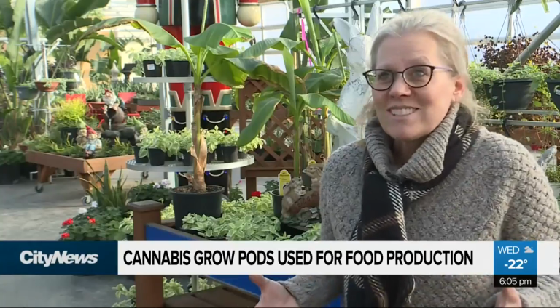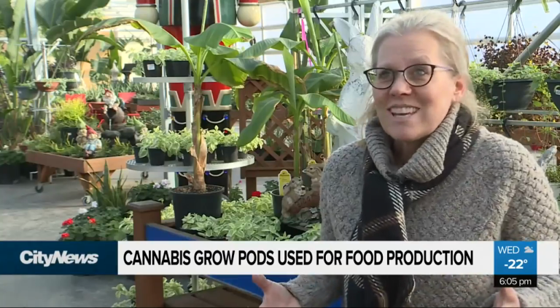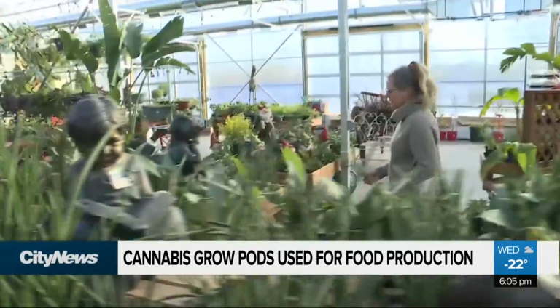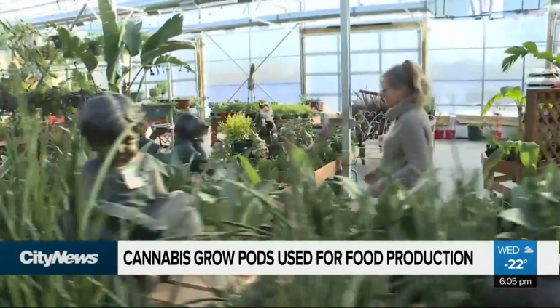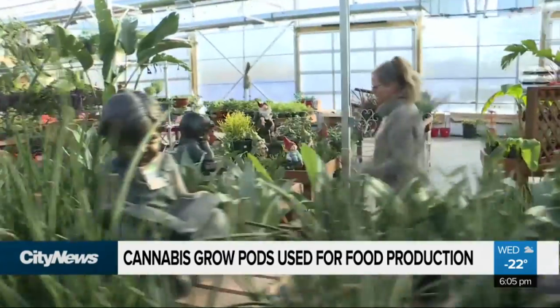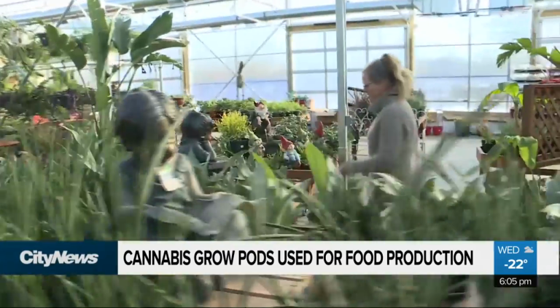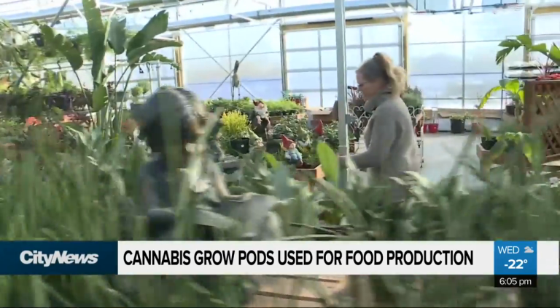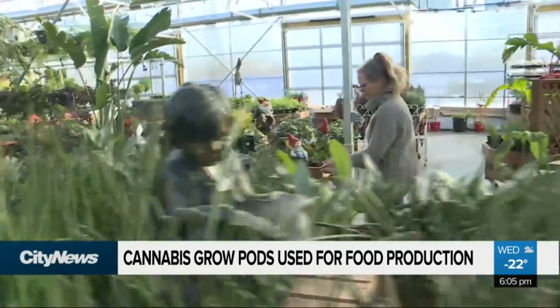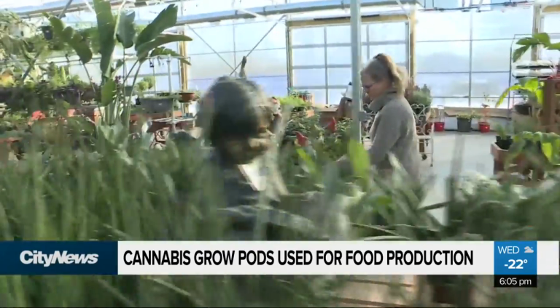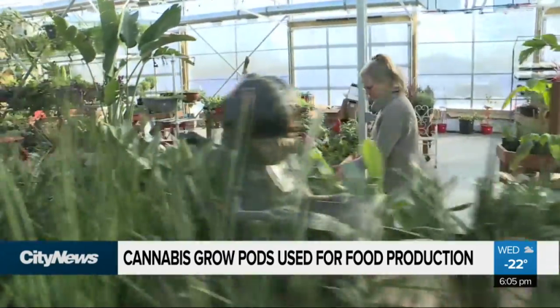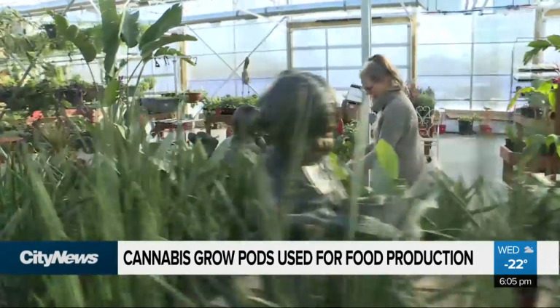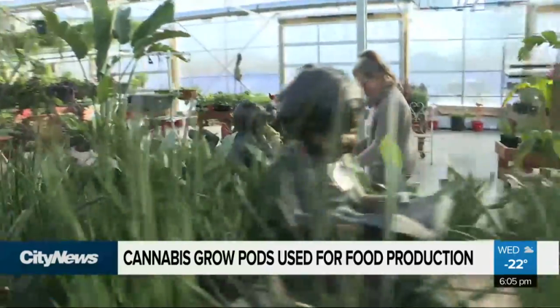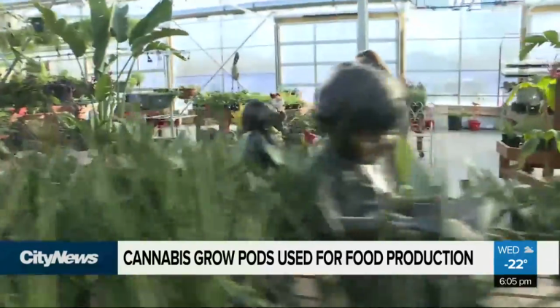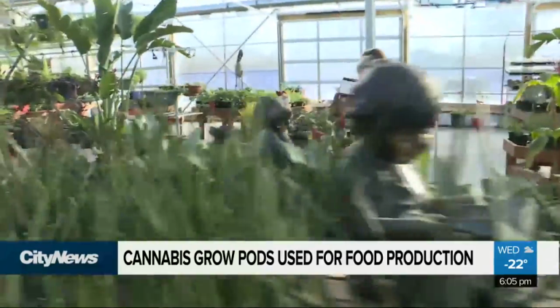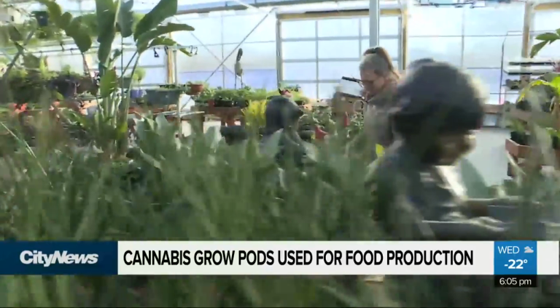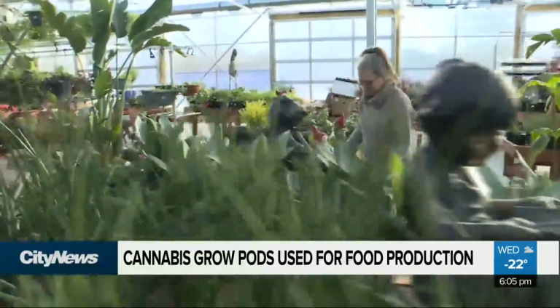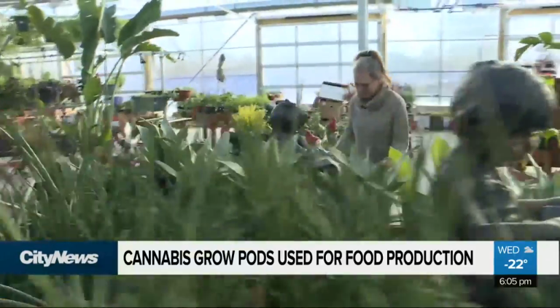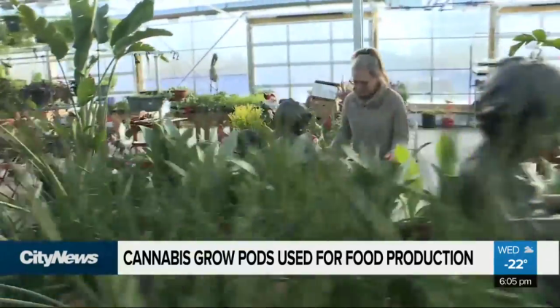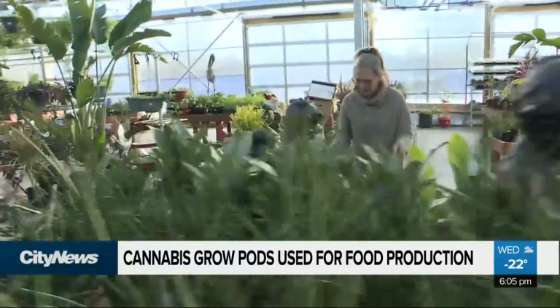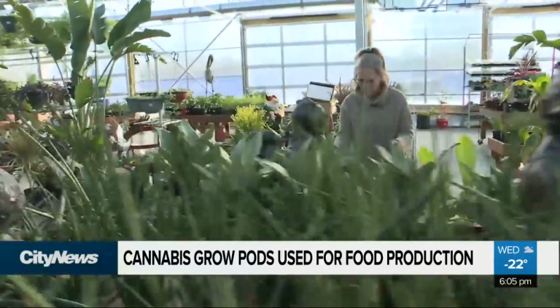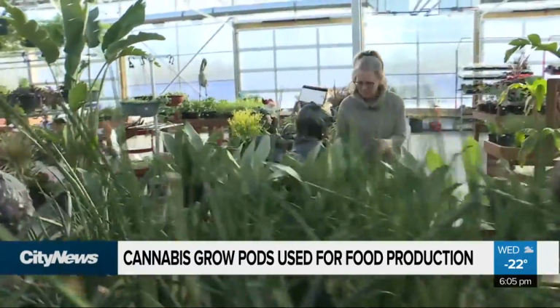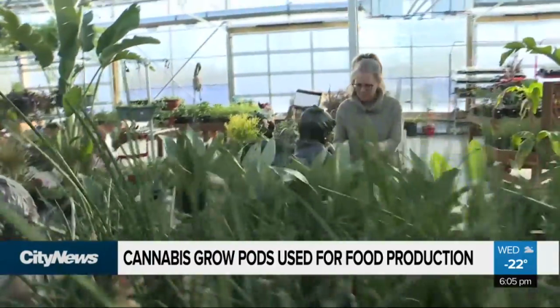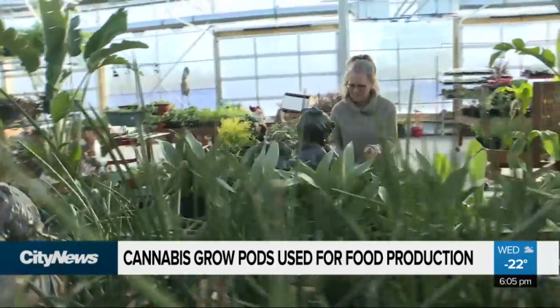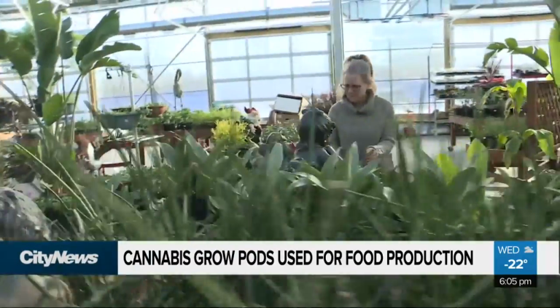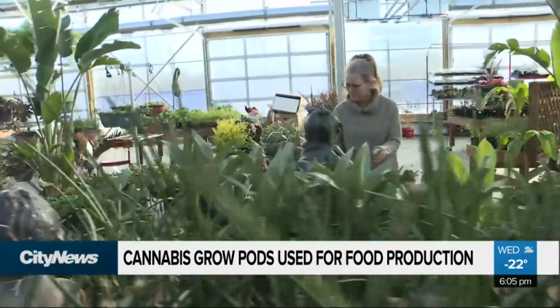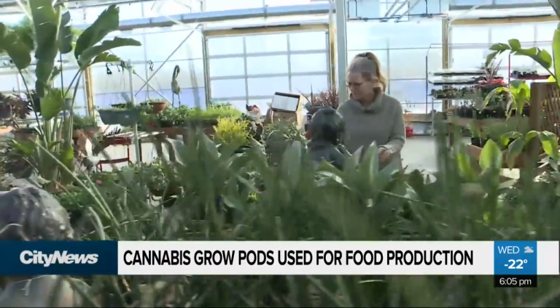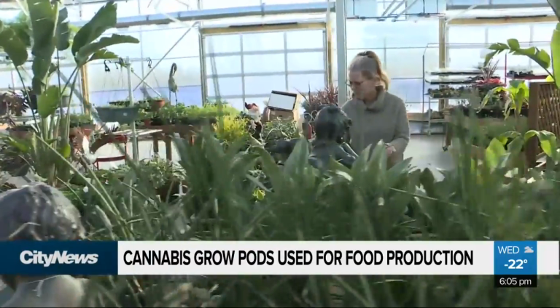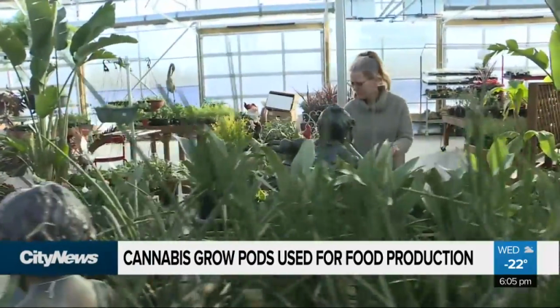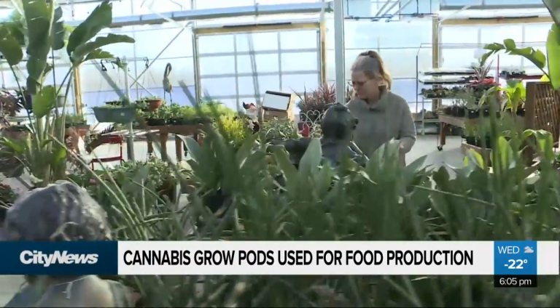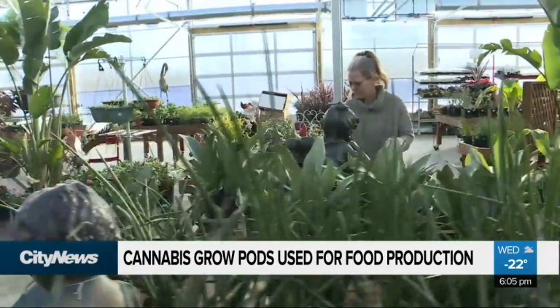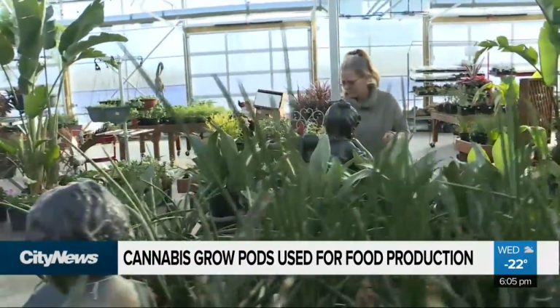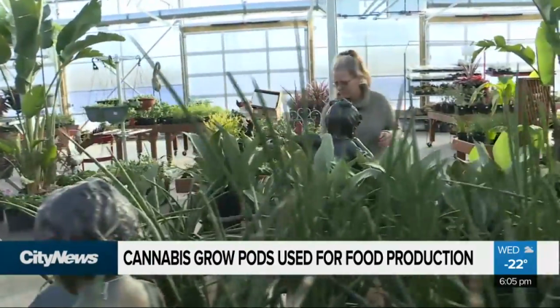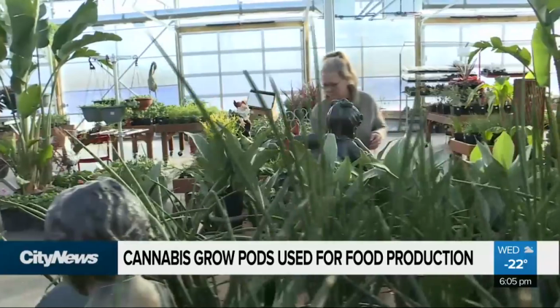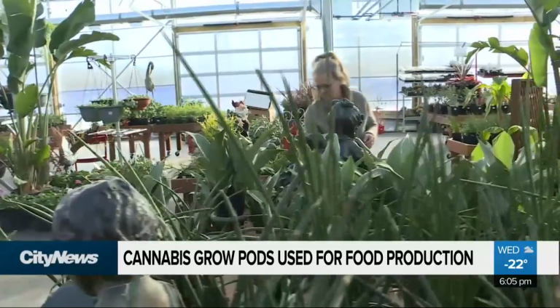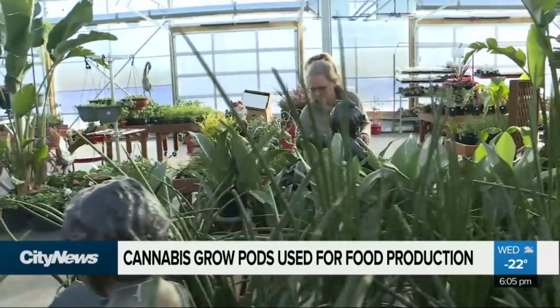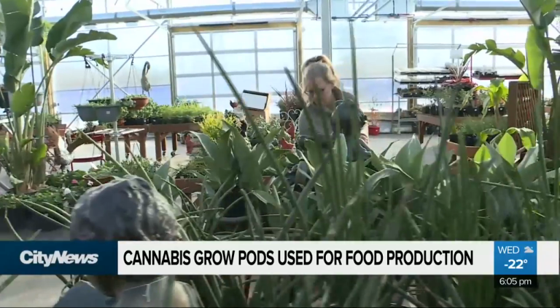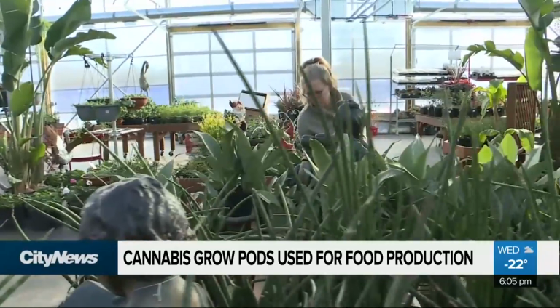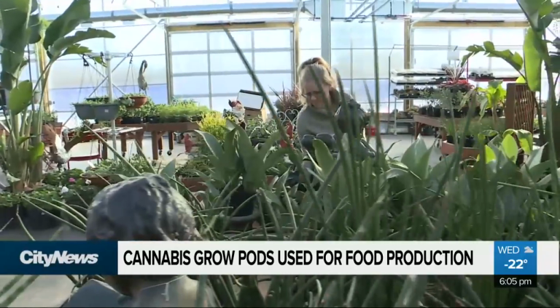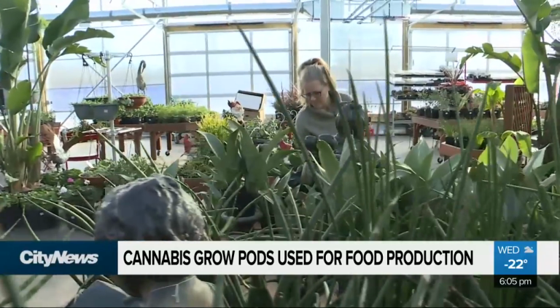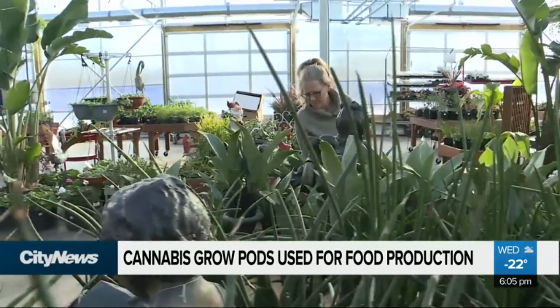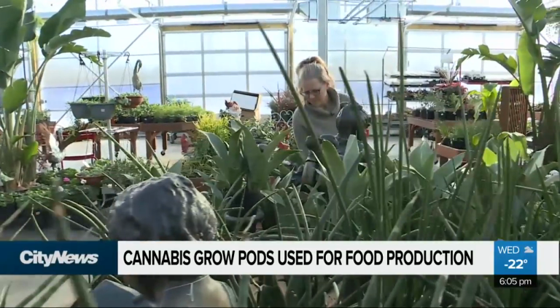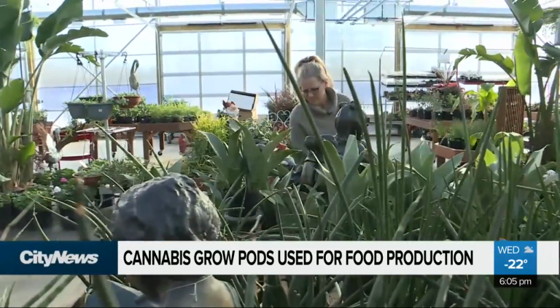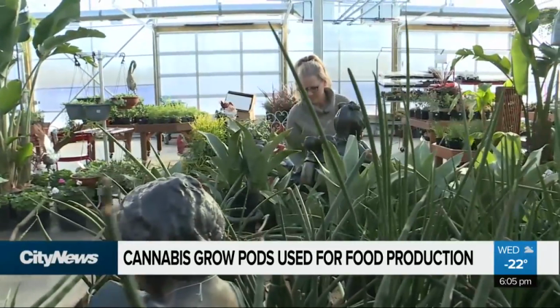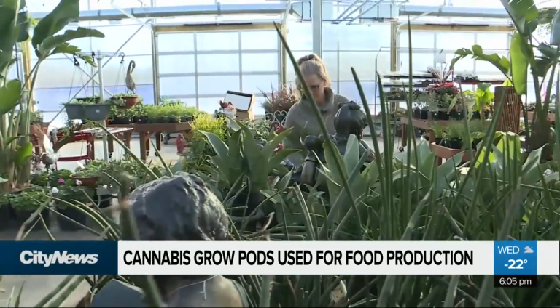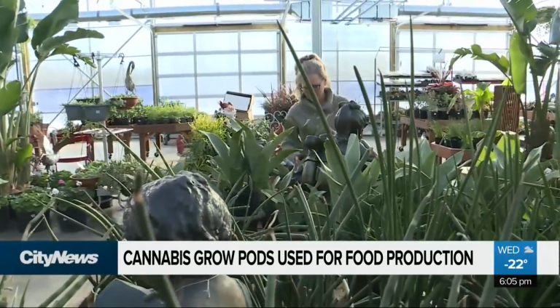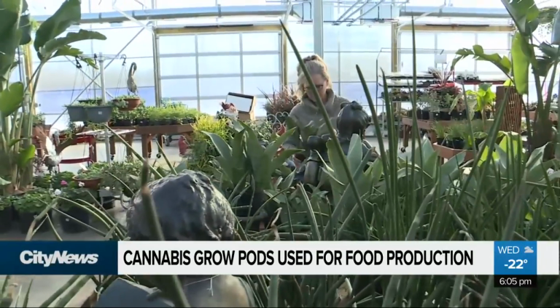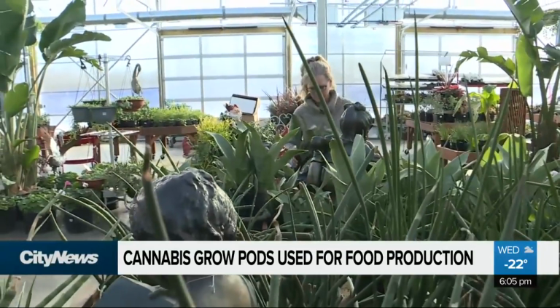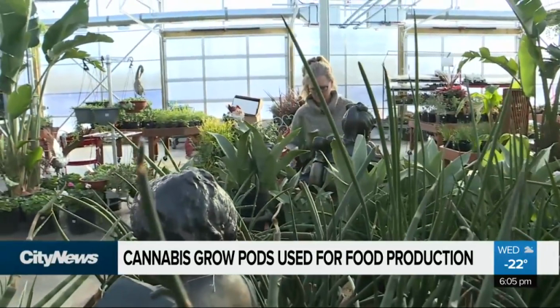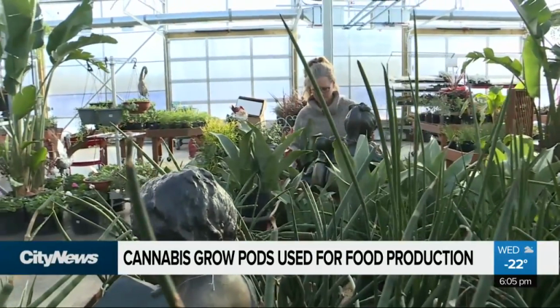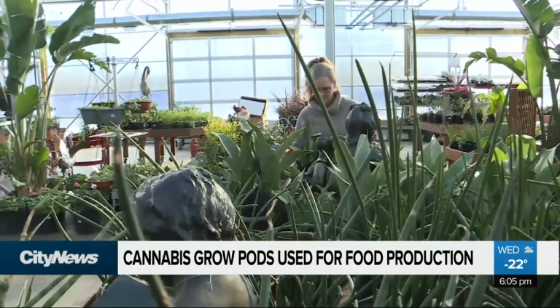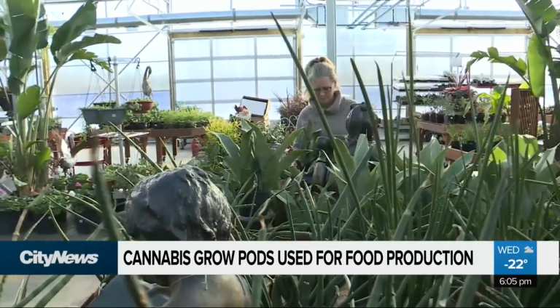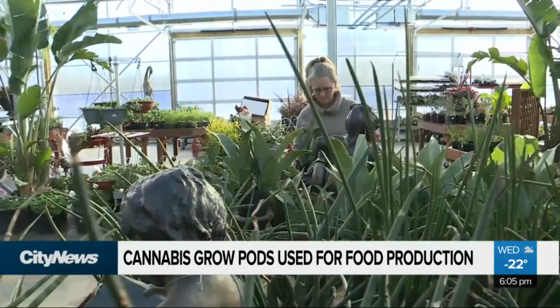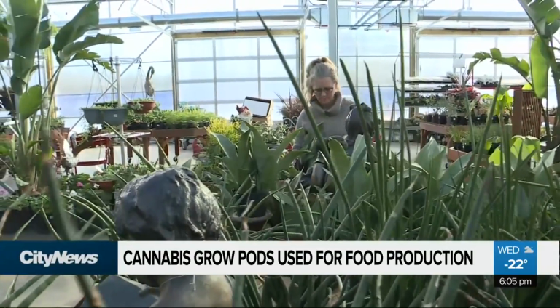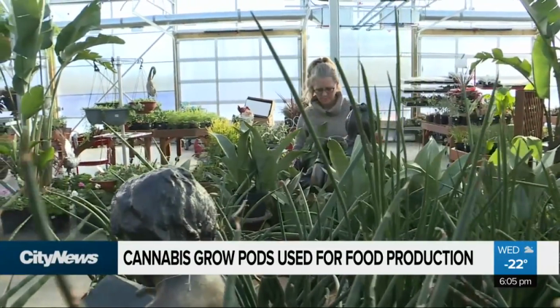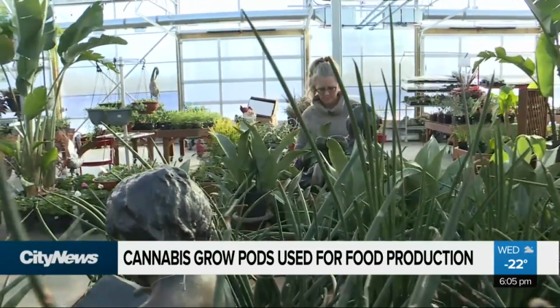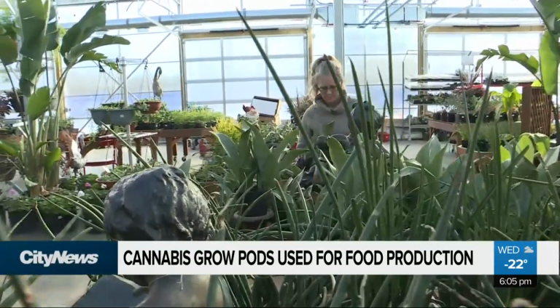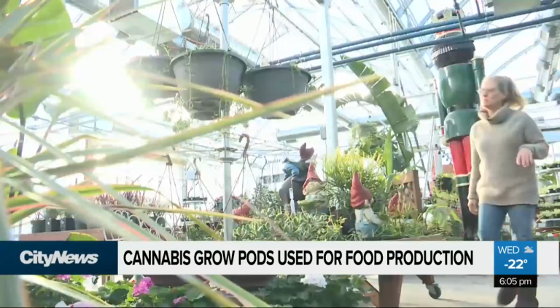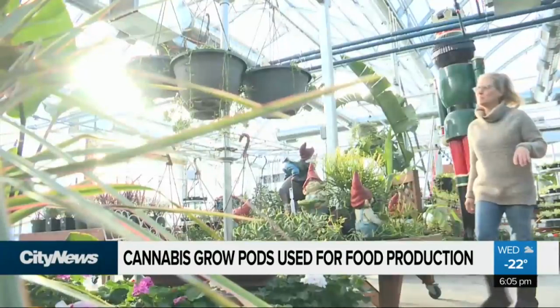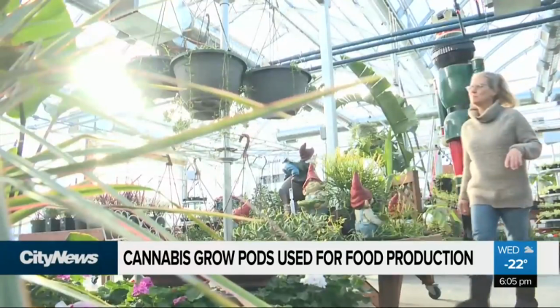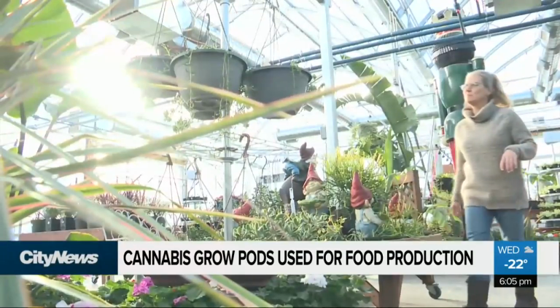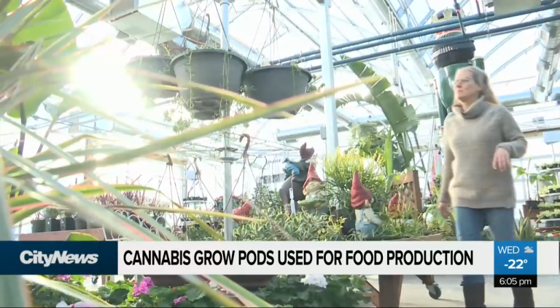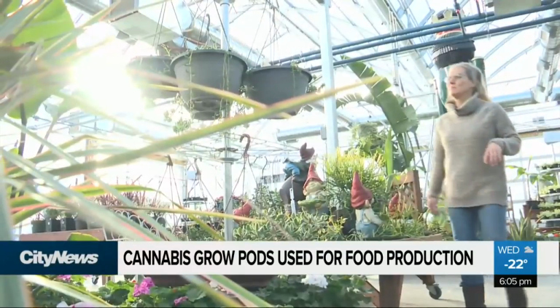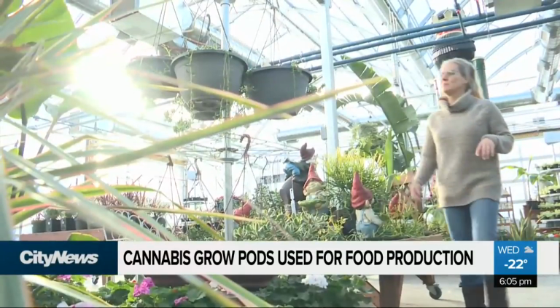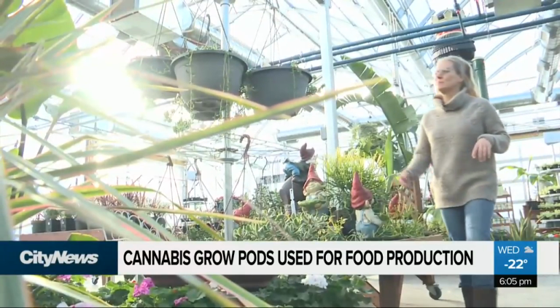Groups like Growing North are already using technologies similar to these grow pods to produce food in Nunavut and other cold regions of Canada.